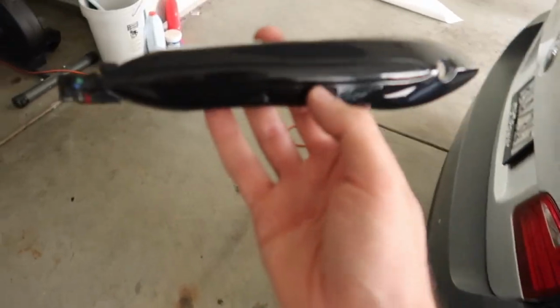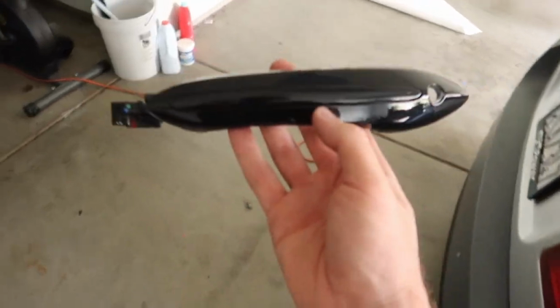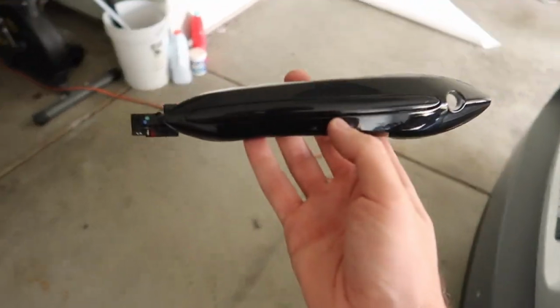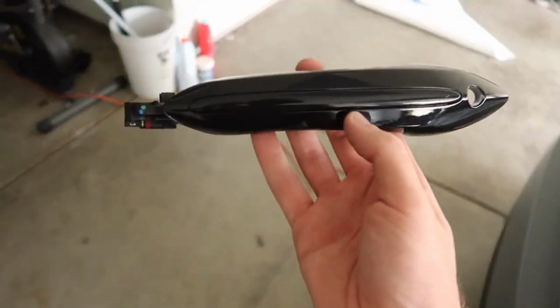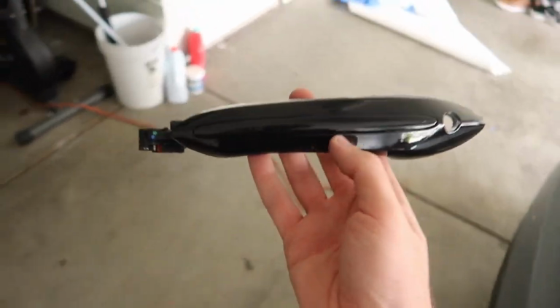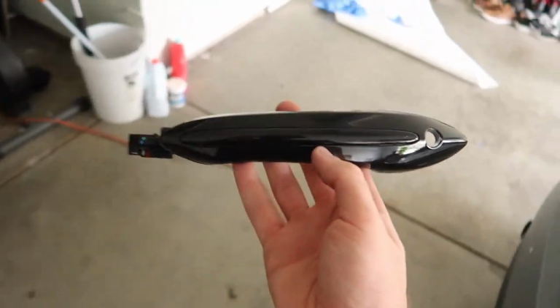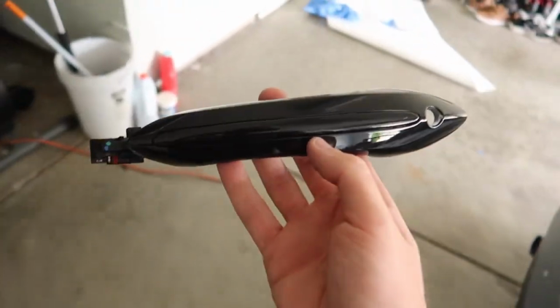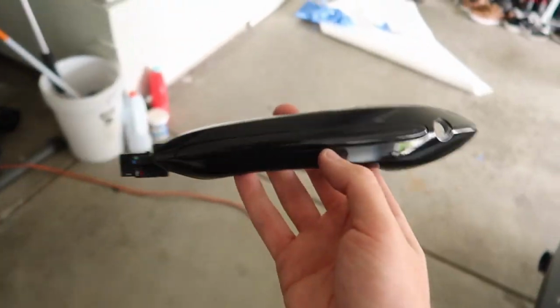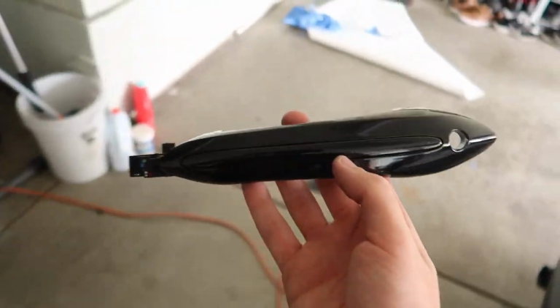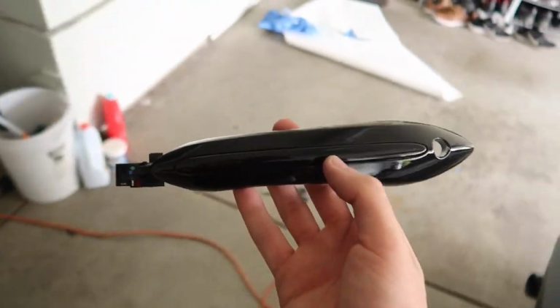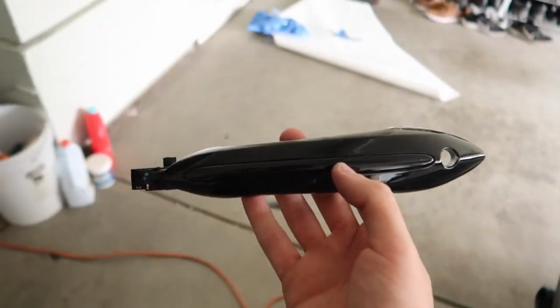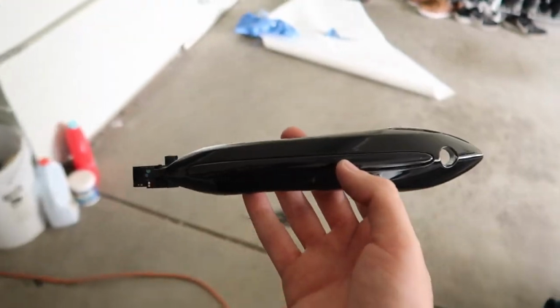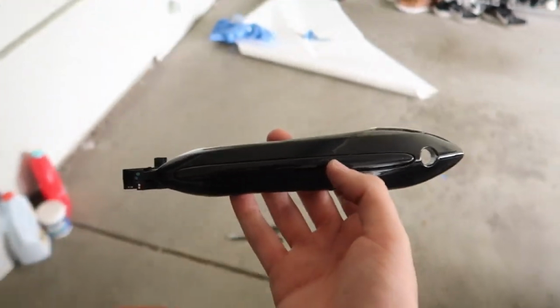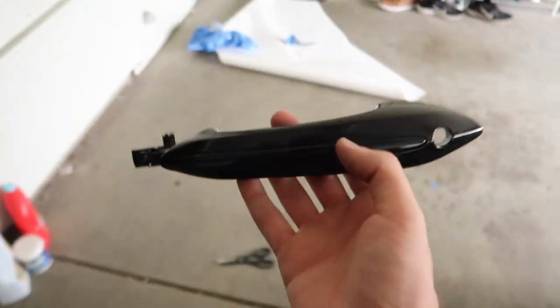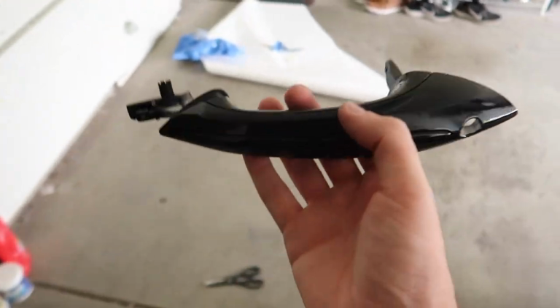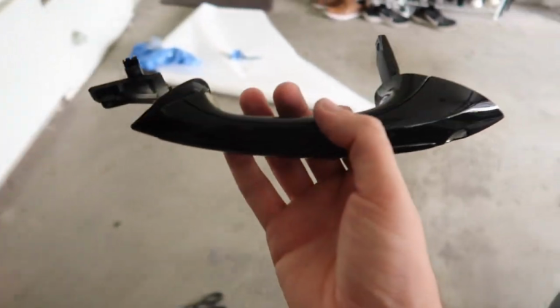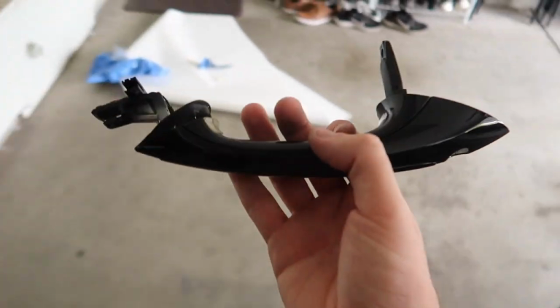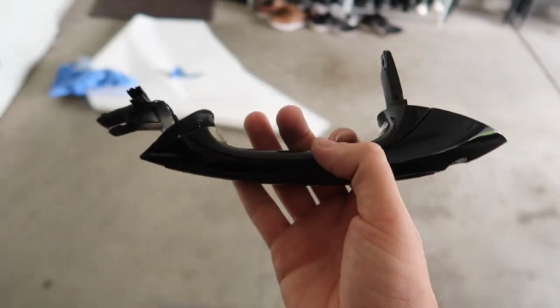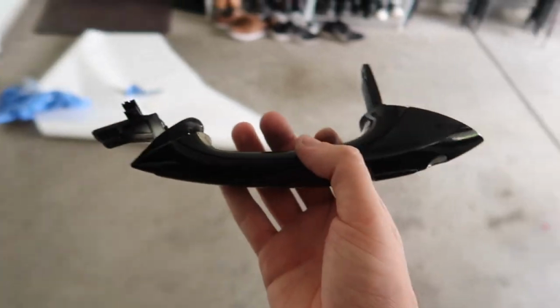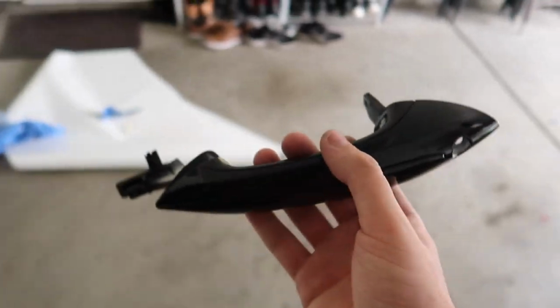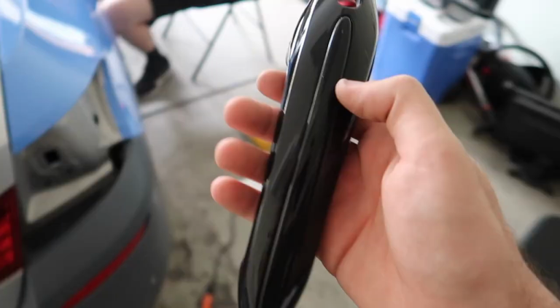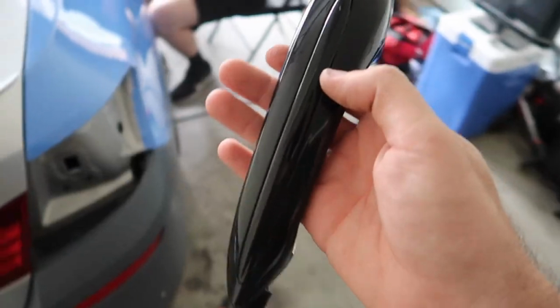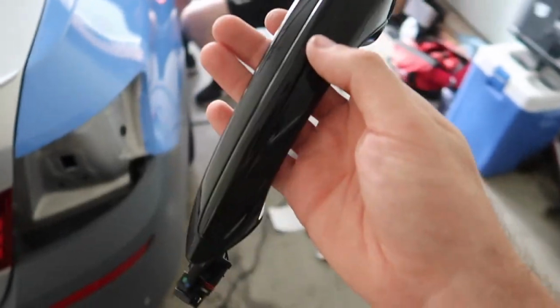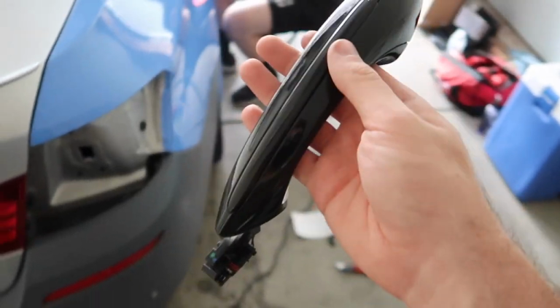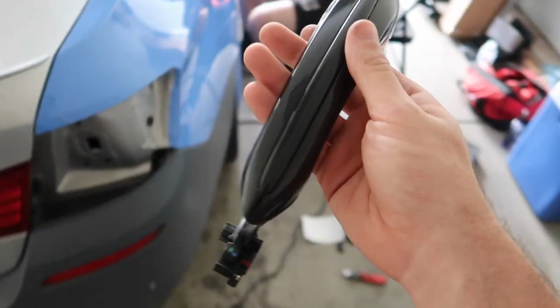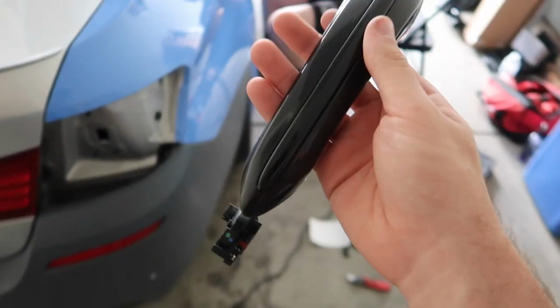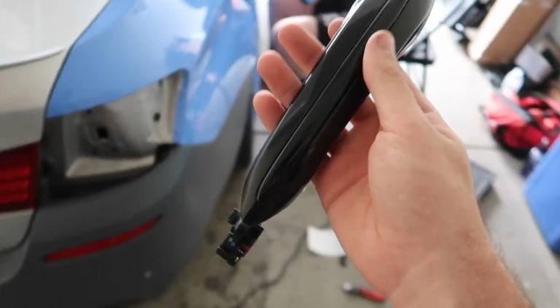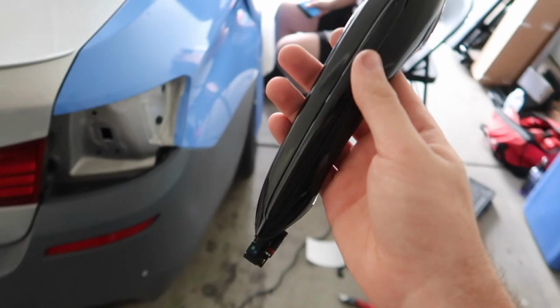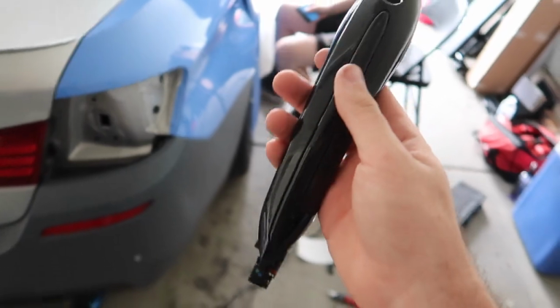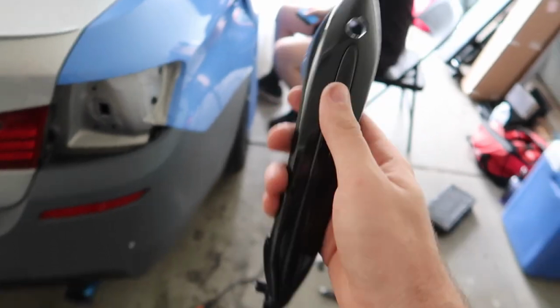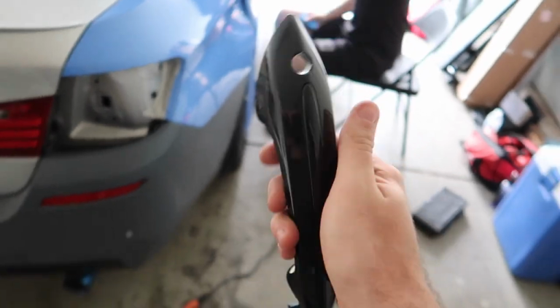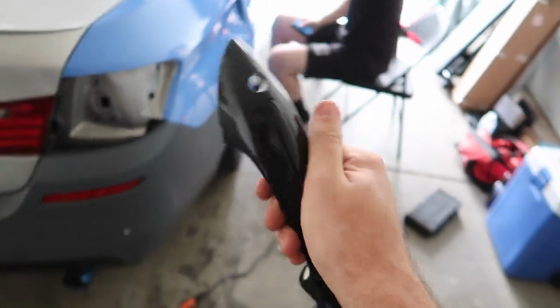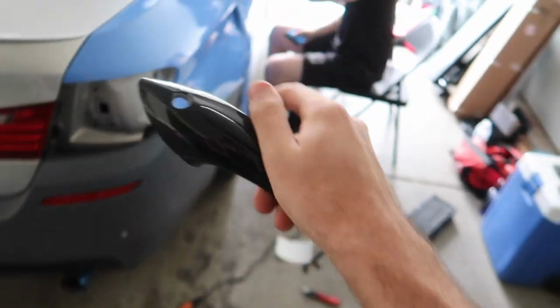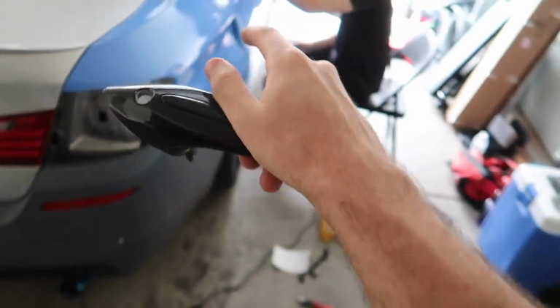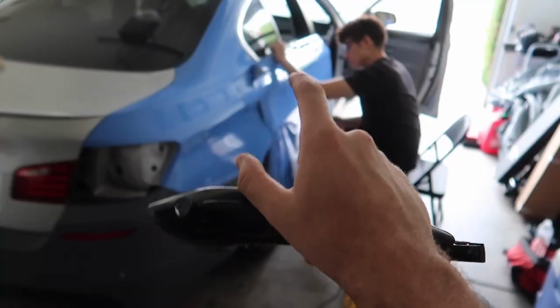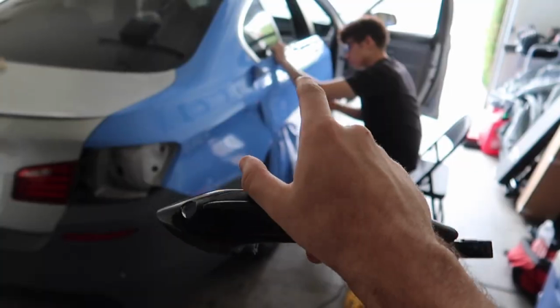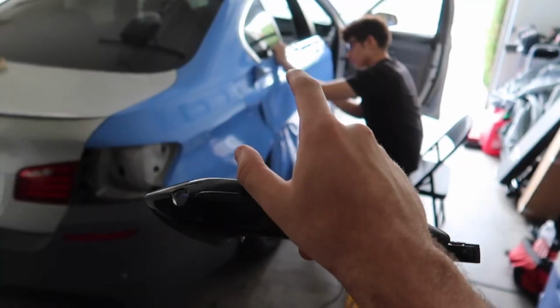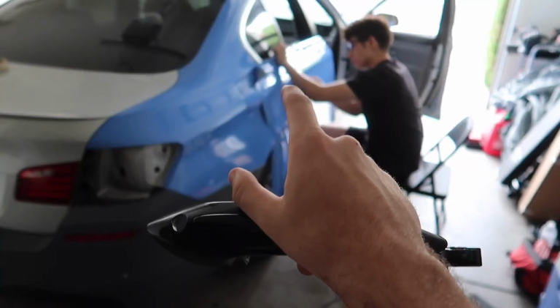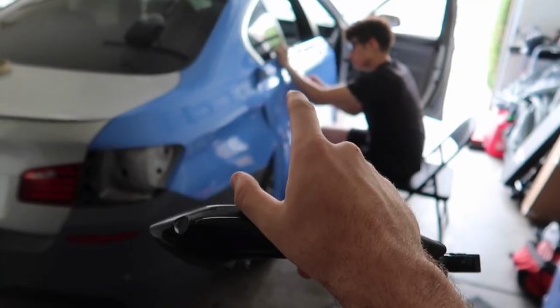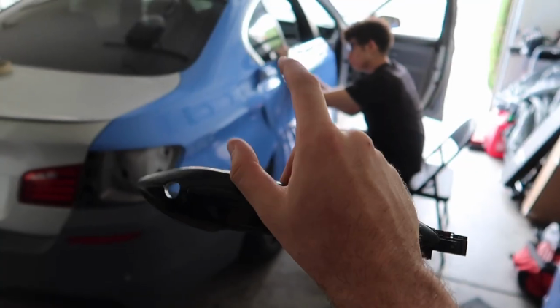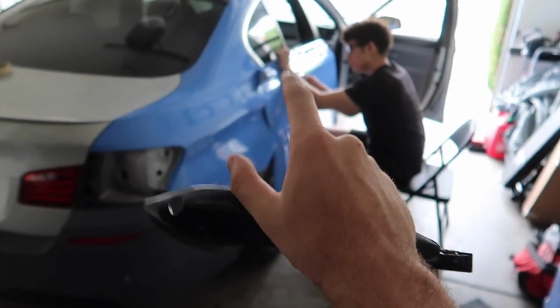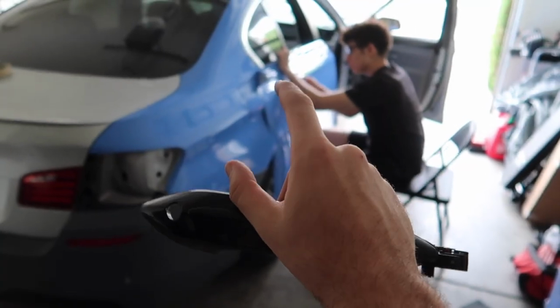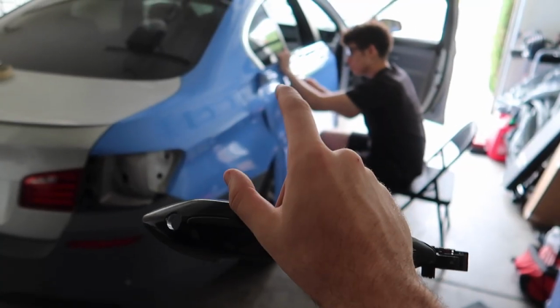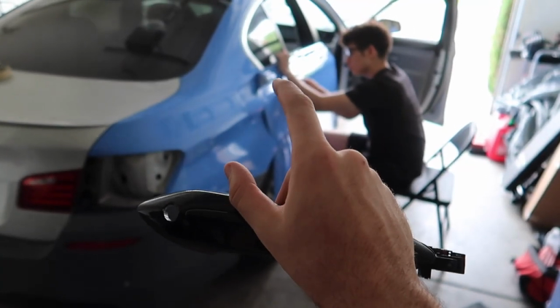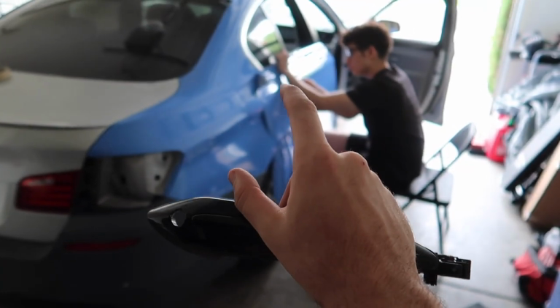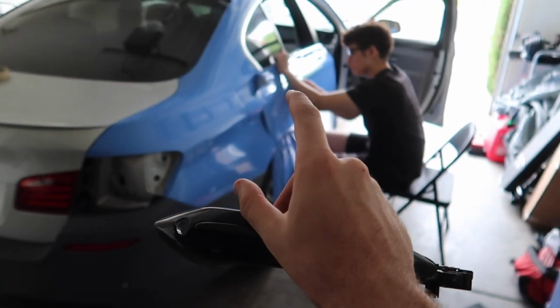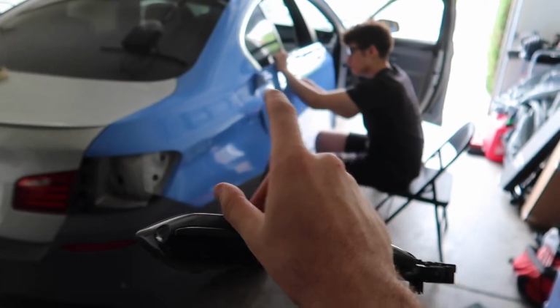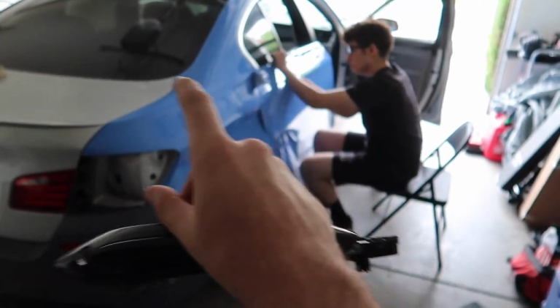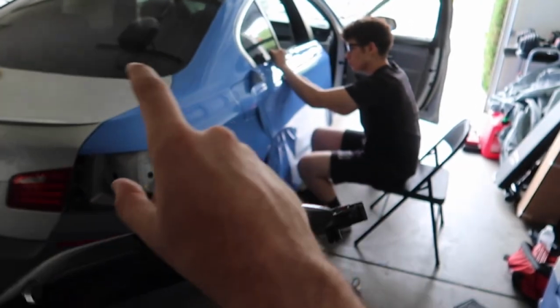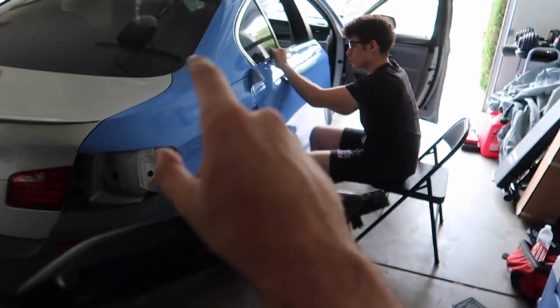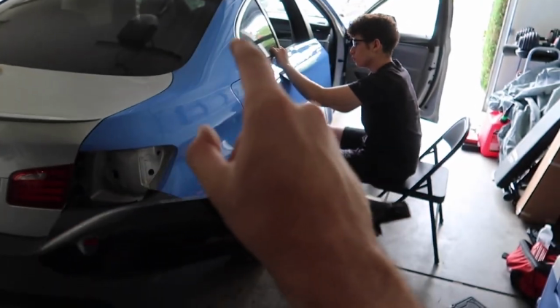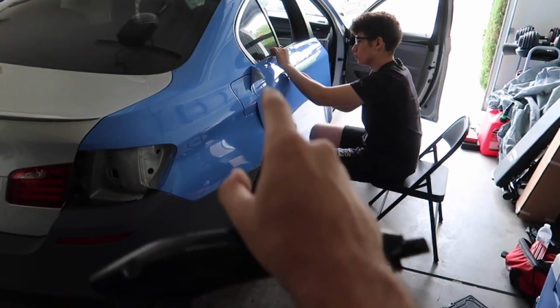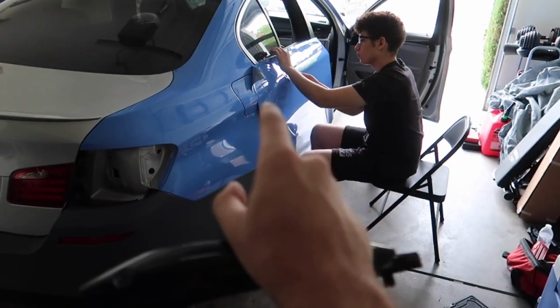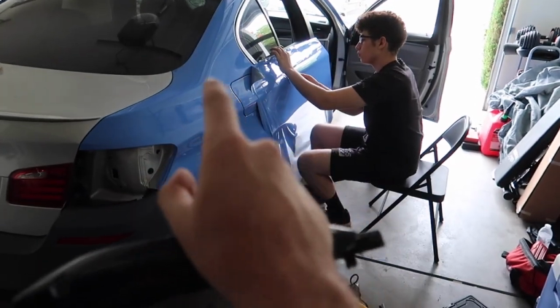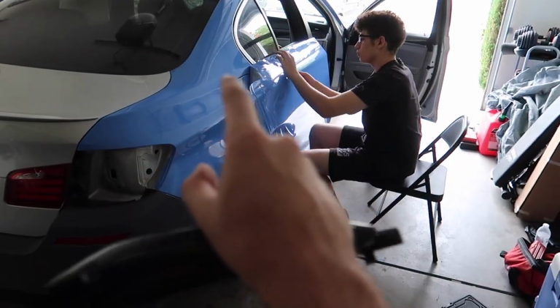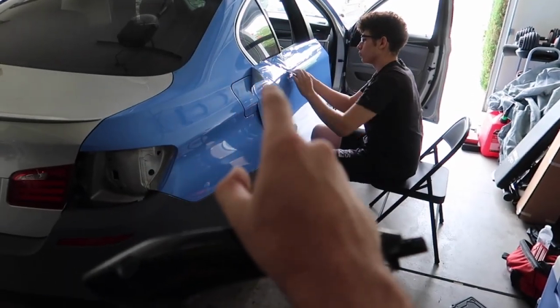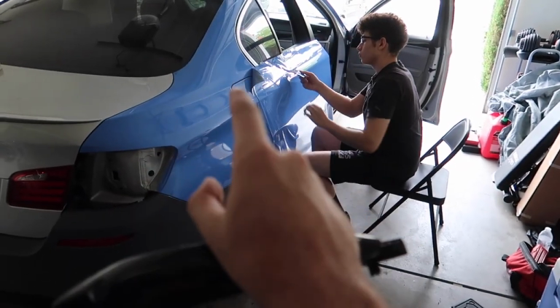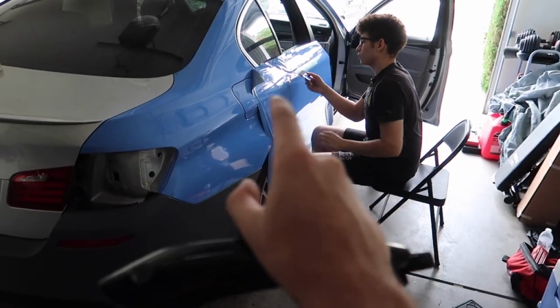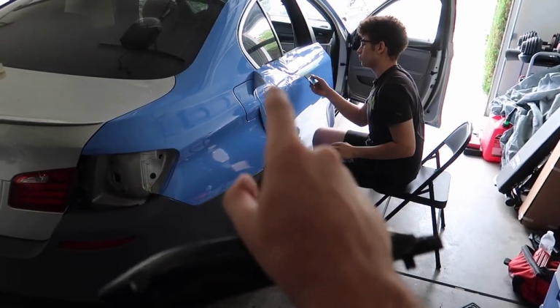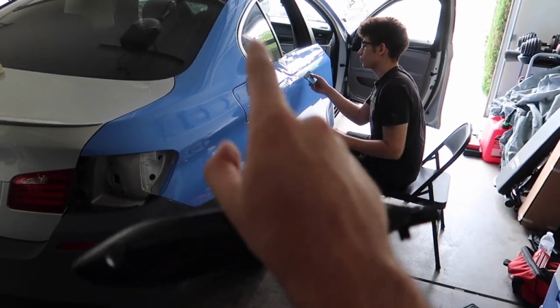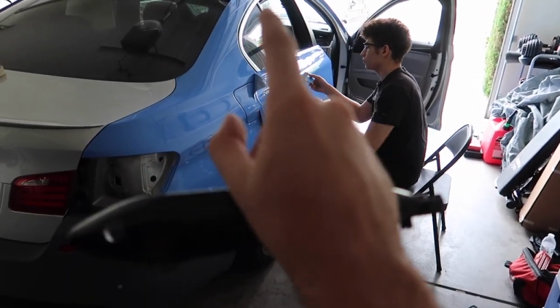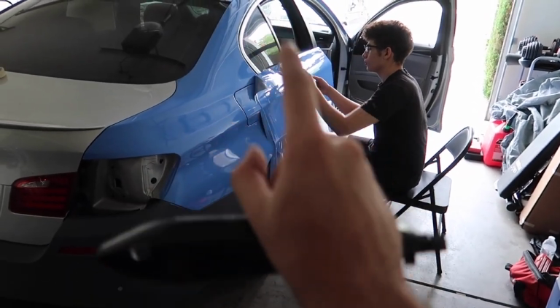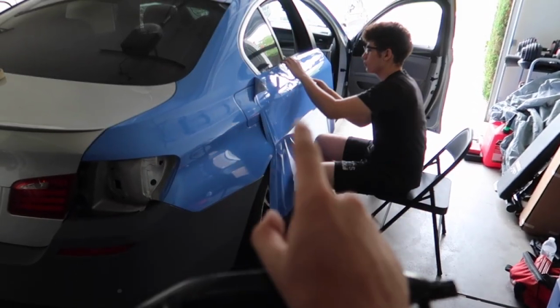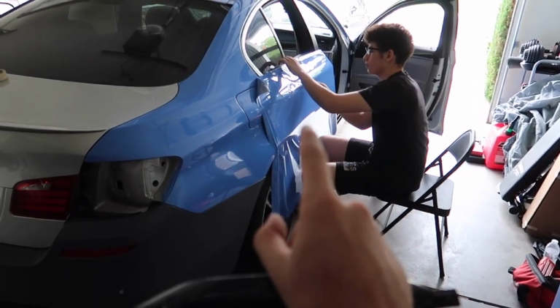It looks so freaking good. I'll show you guys how to do this in a little bit — watch my brother finish up this door real quick because I really want to see all doors done.